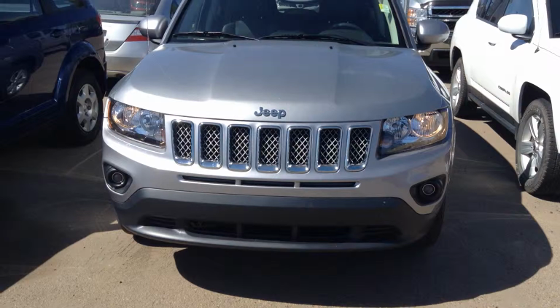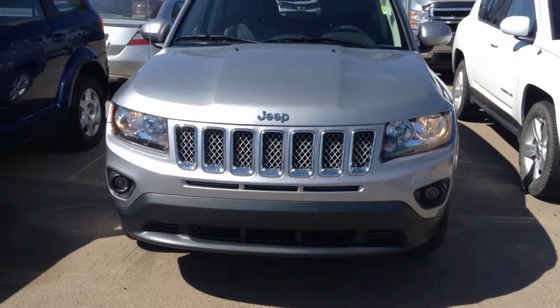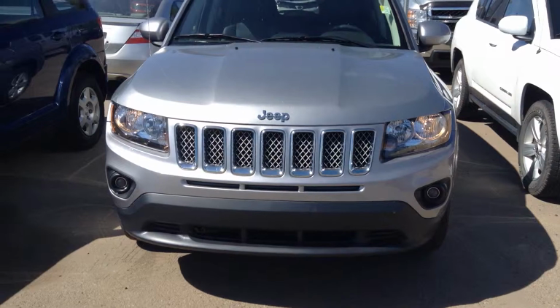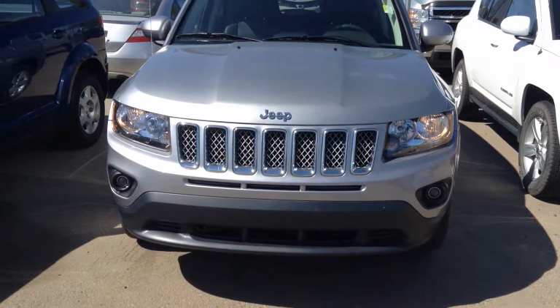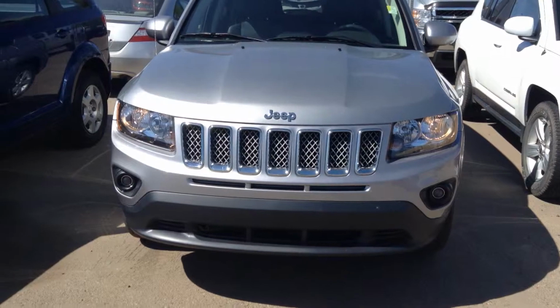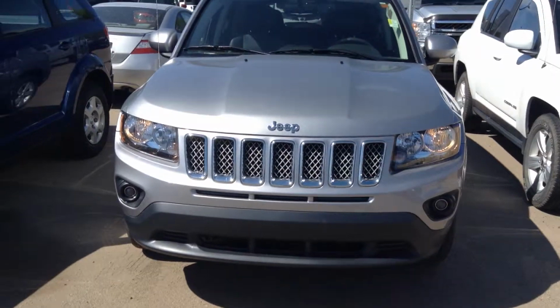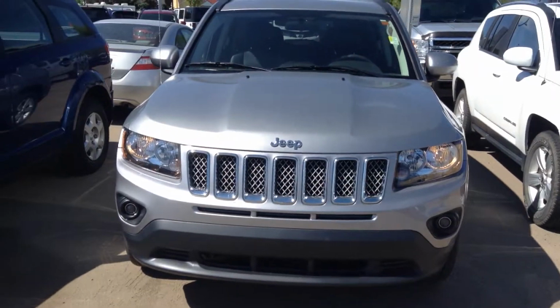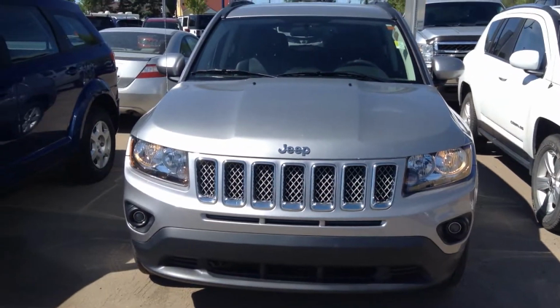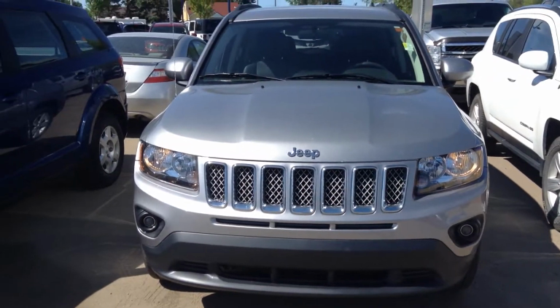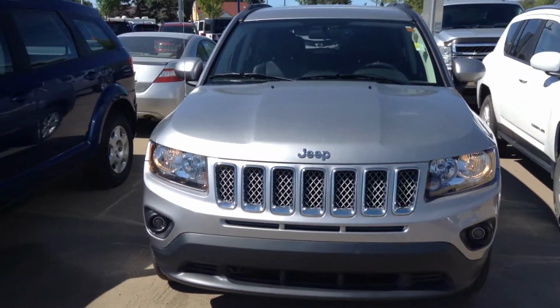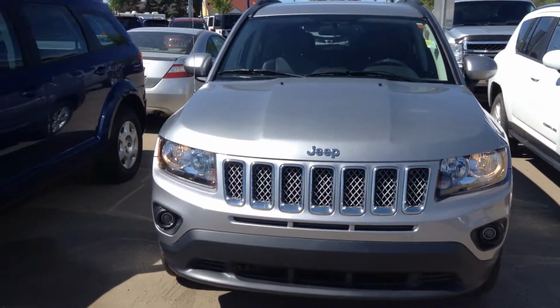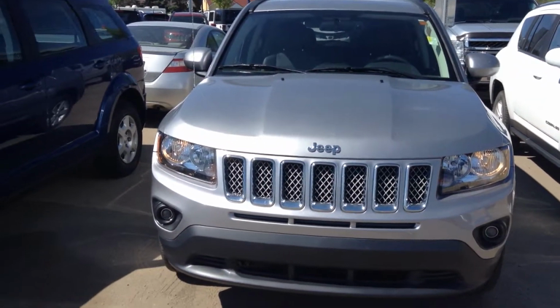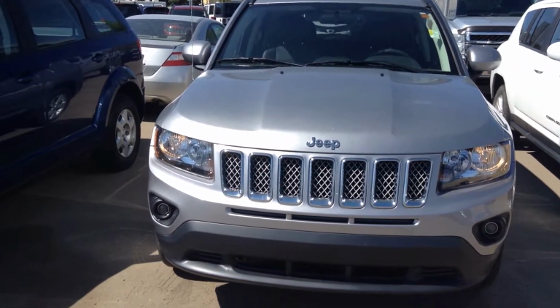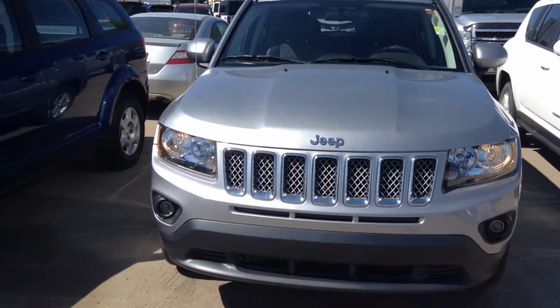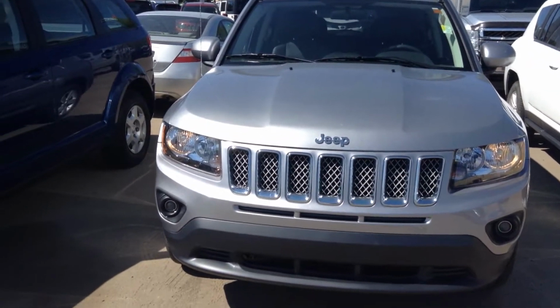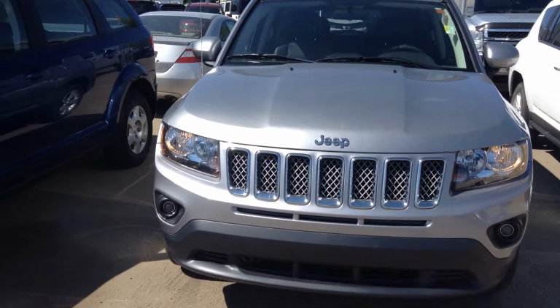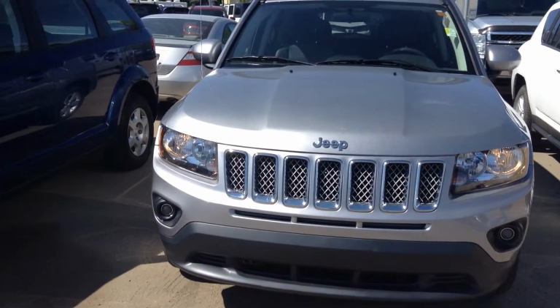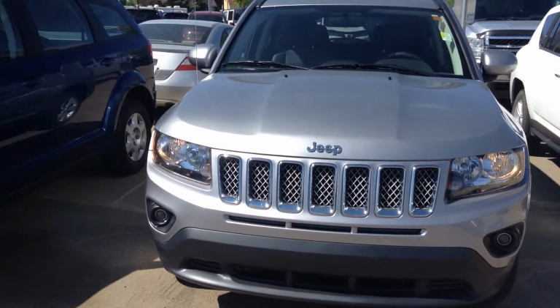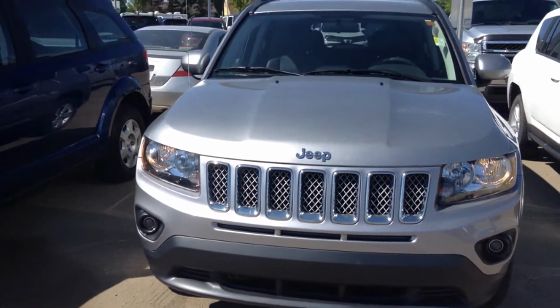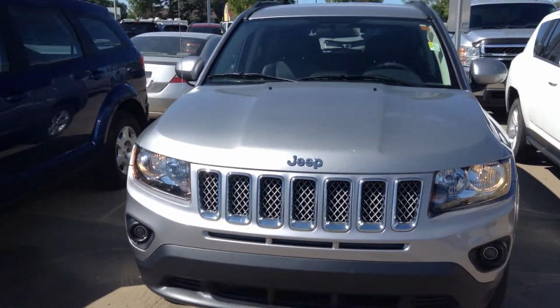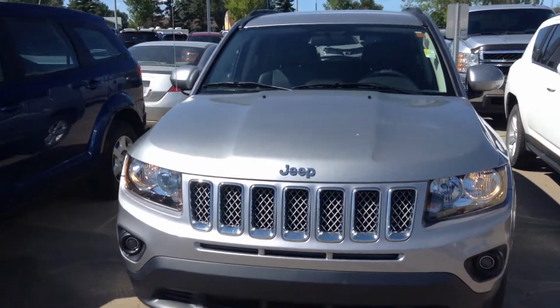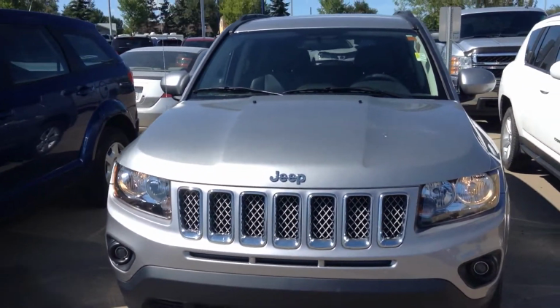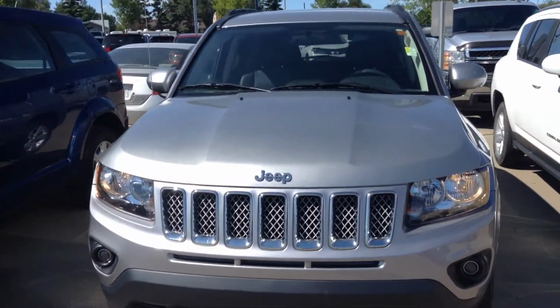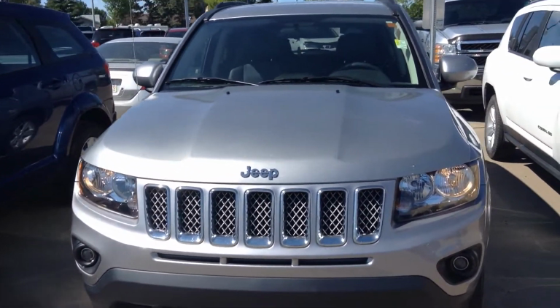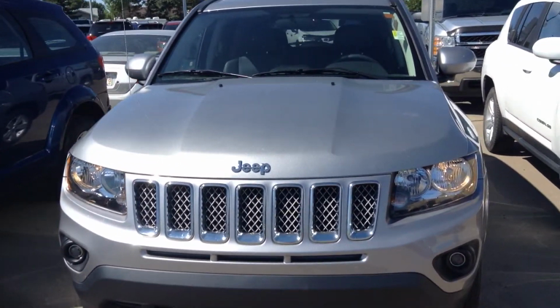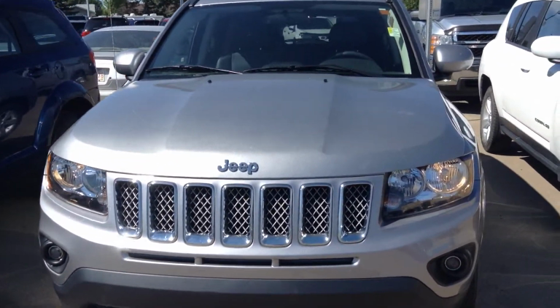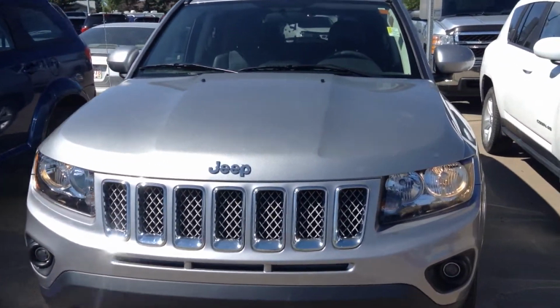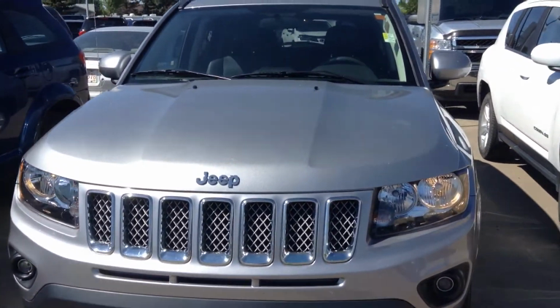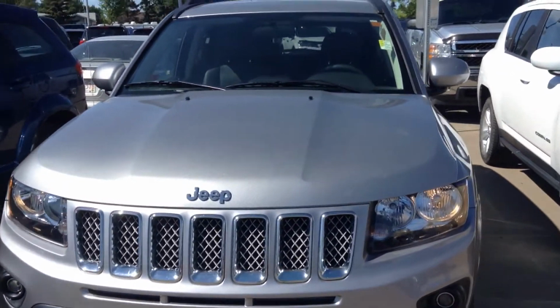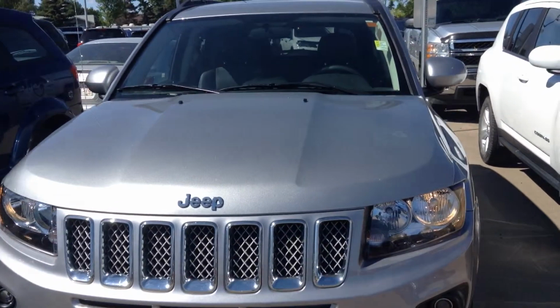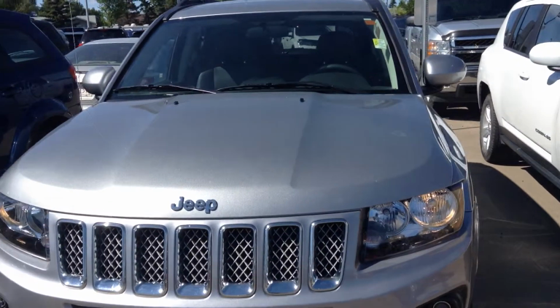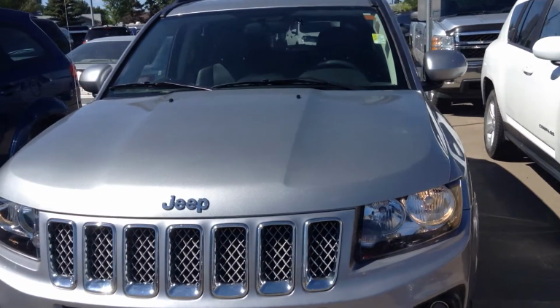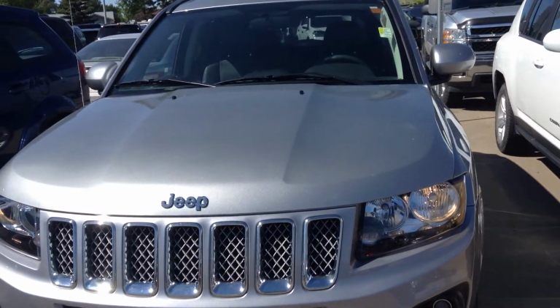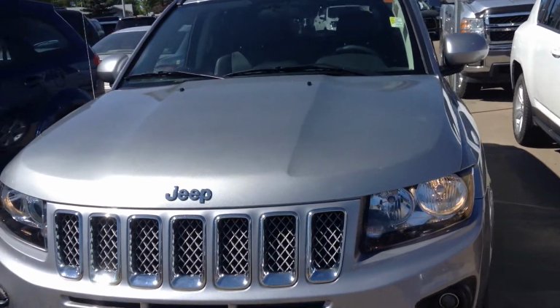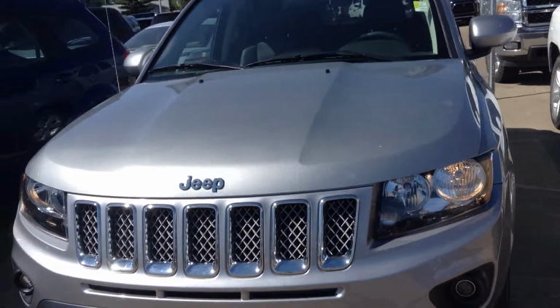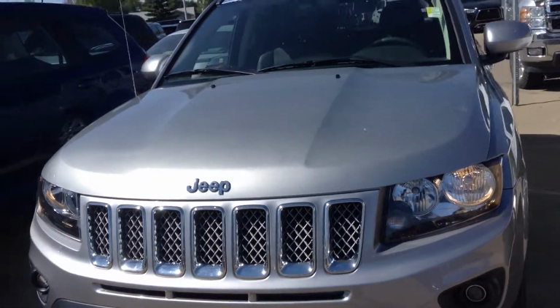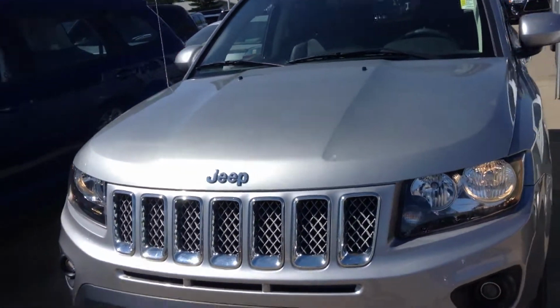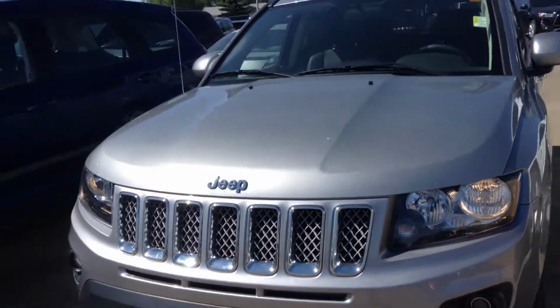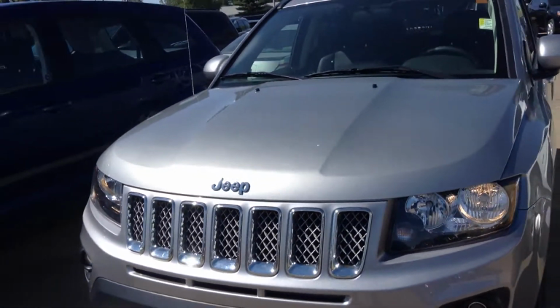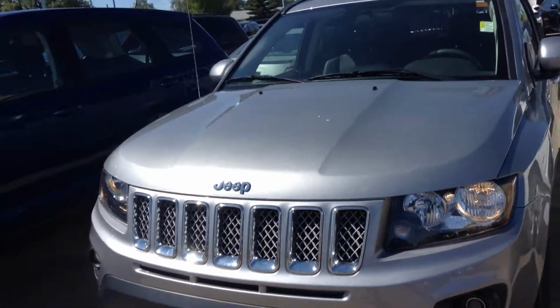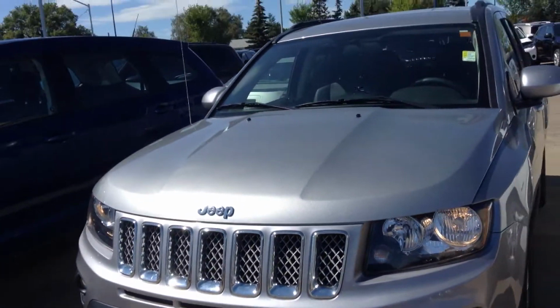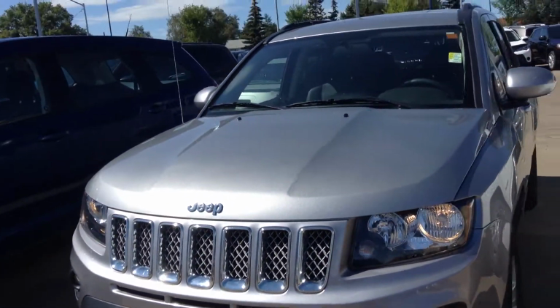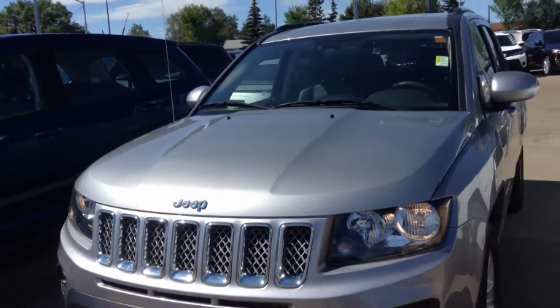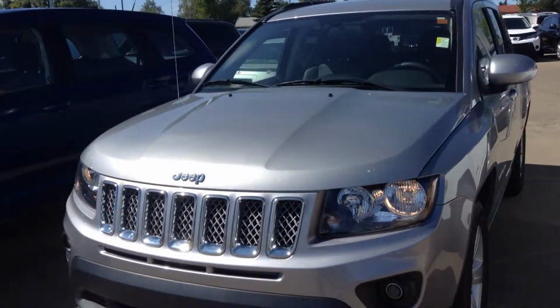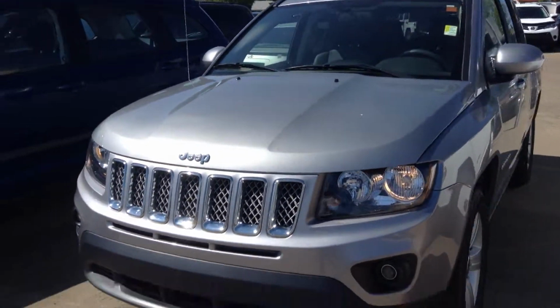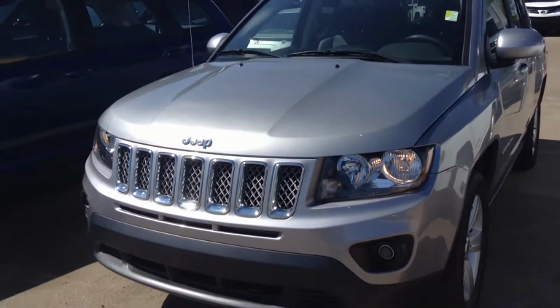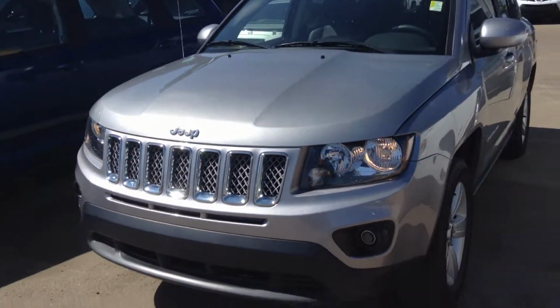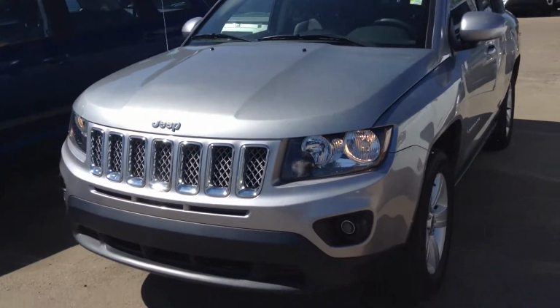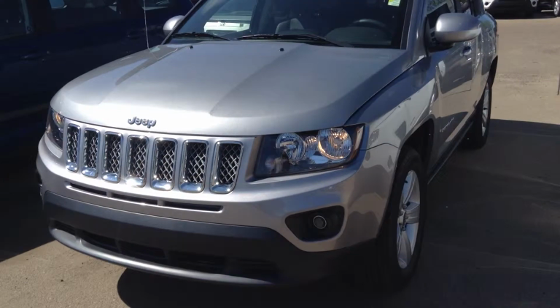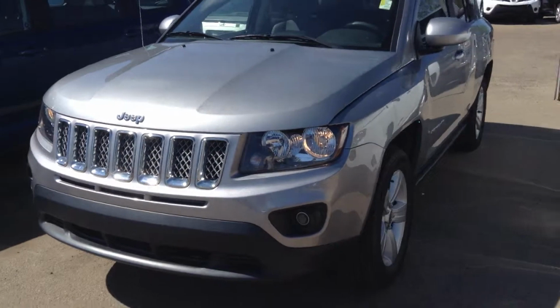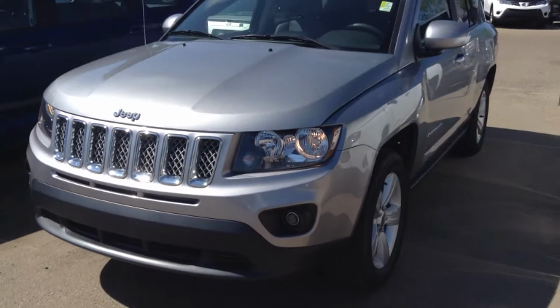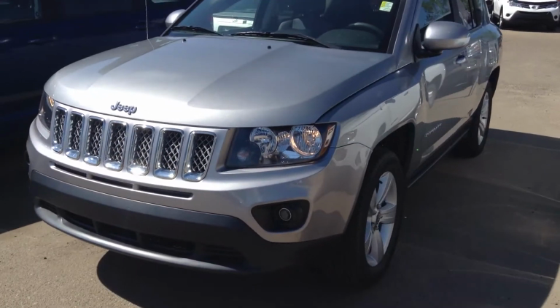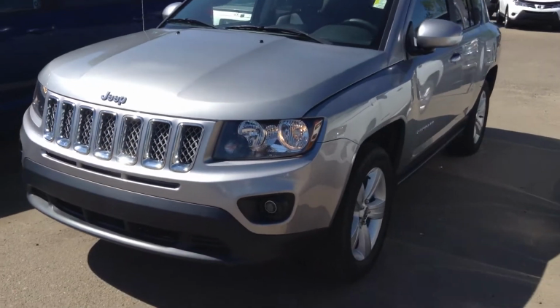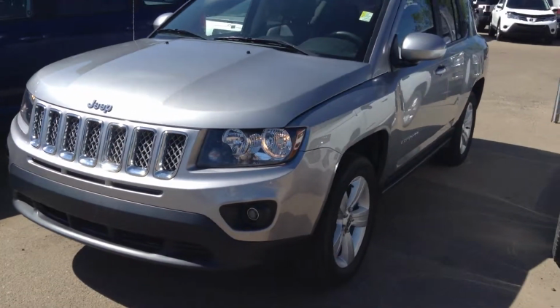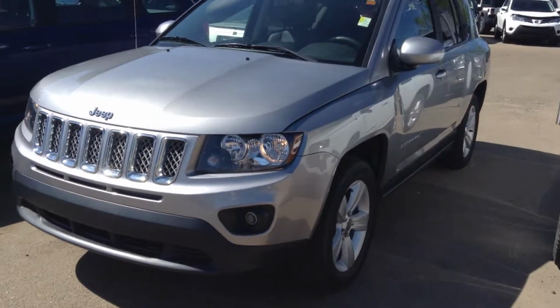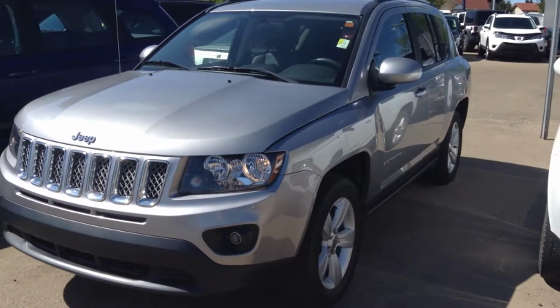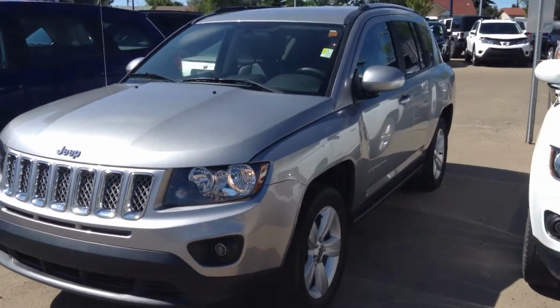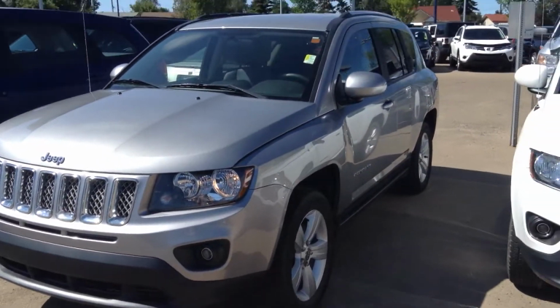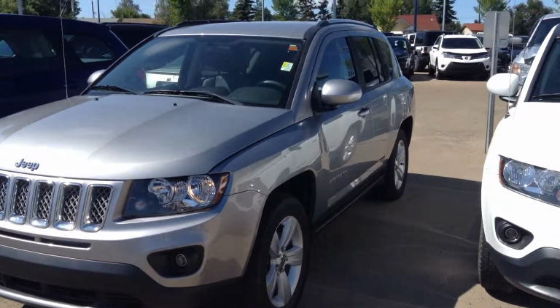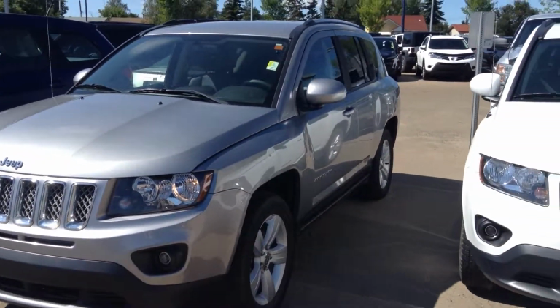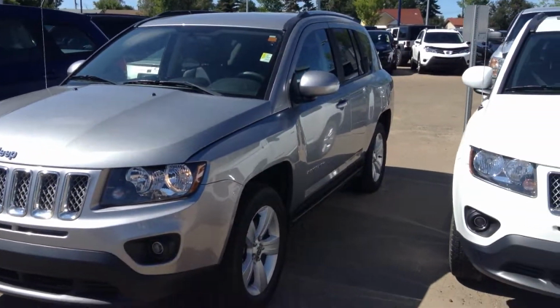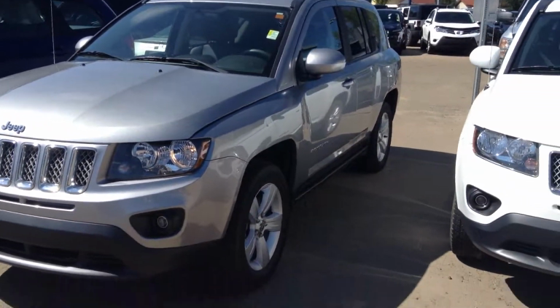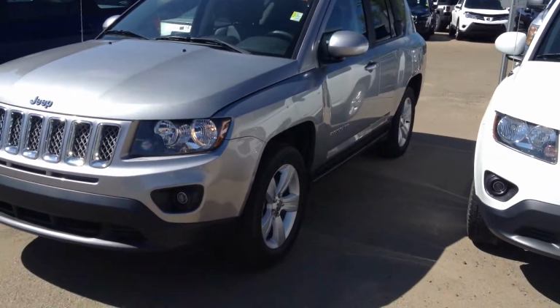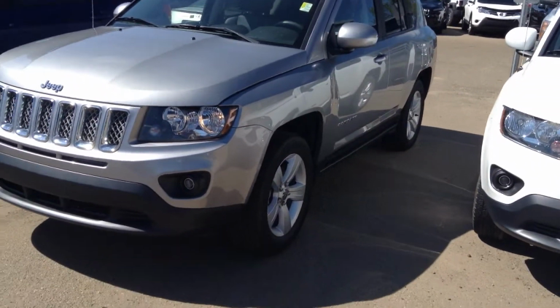Hey Miguel, it's Koss here from Lendary Dodge. For a new video, walk around on a 2015 Jeep Compass that we have here available on our lot.